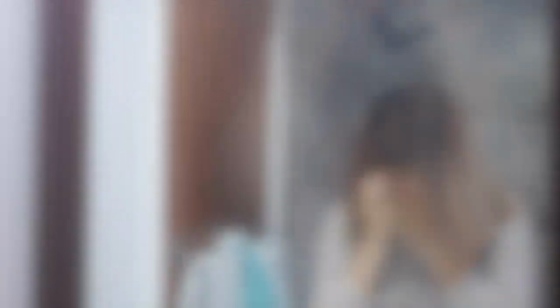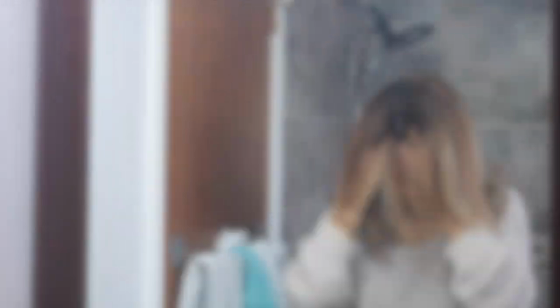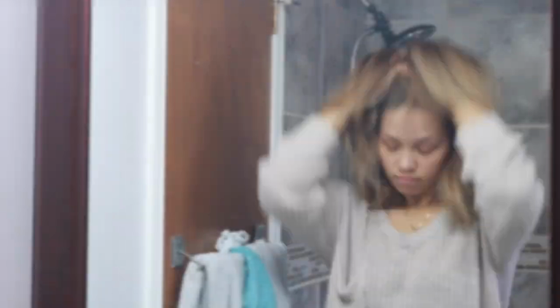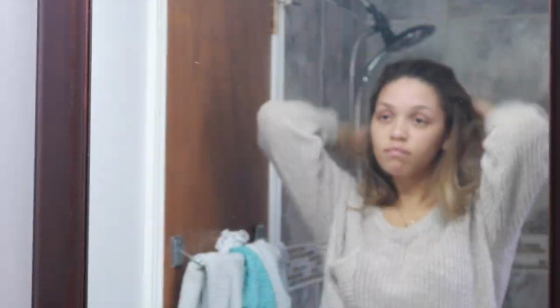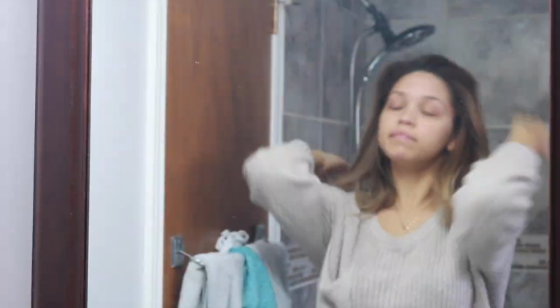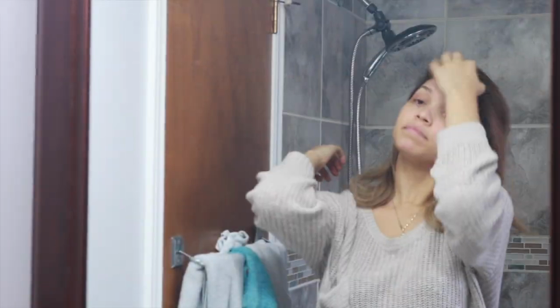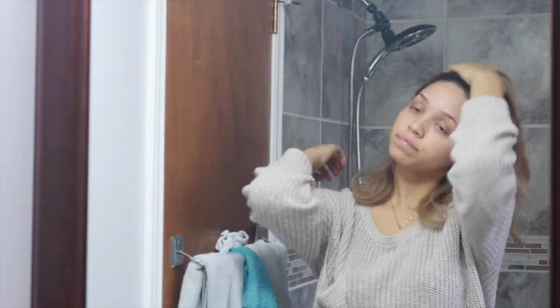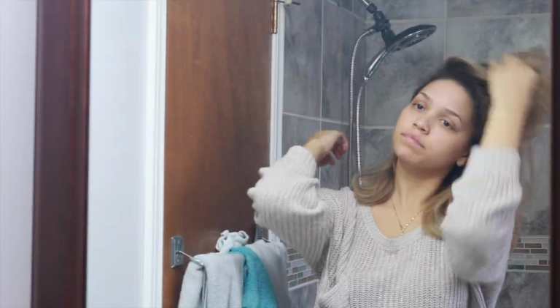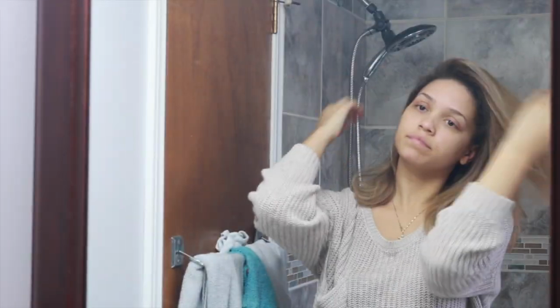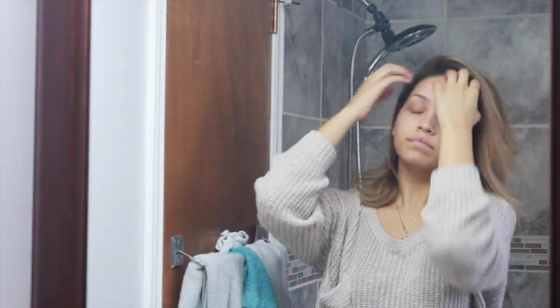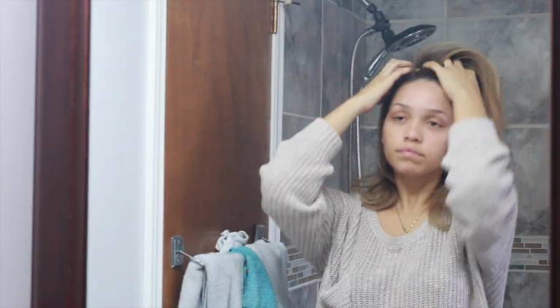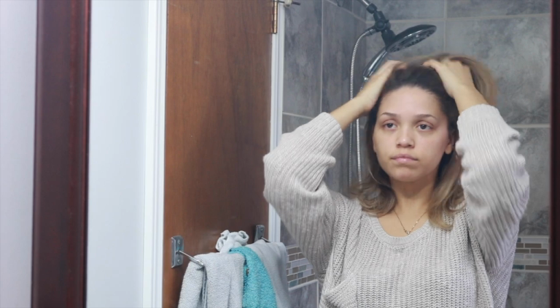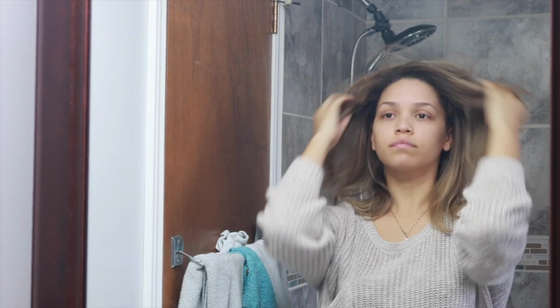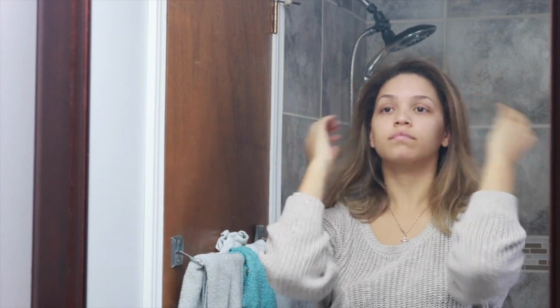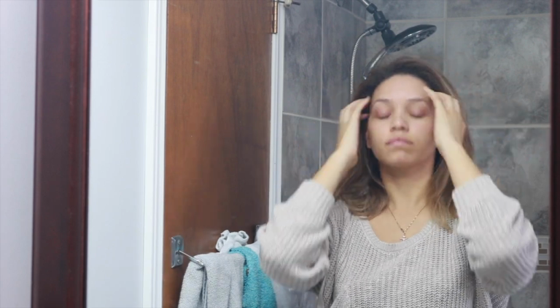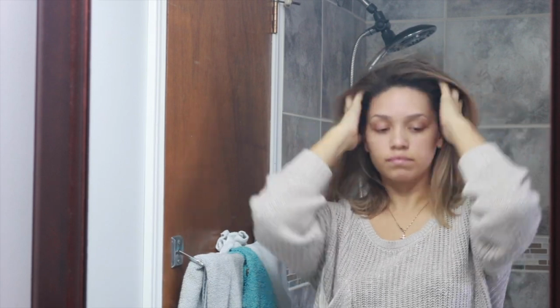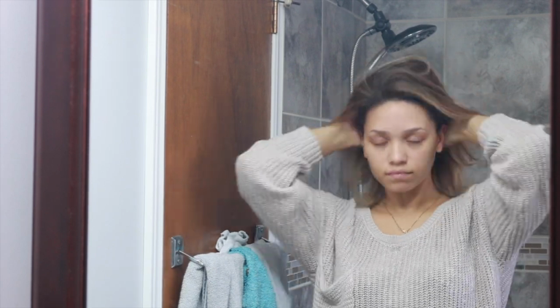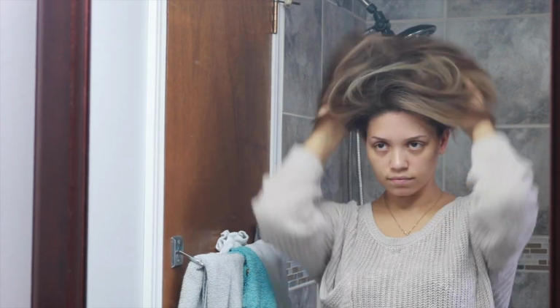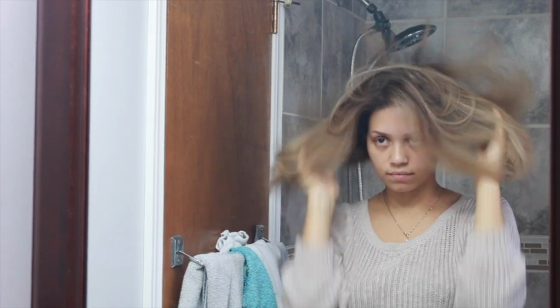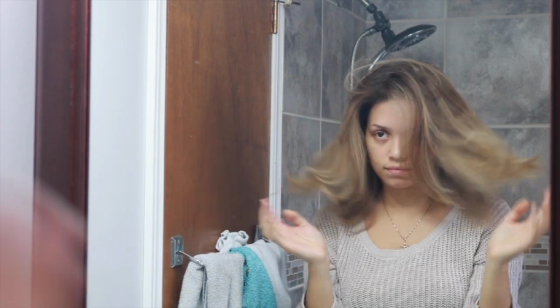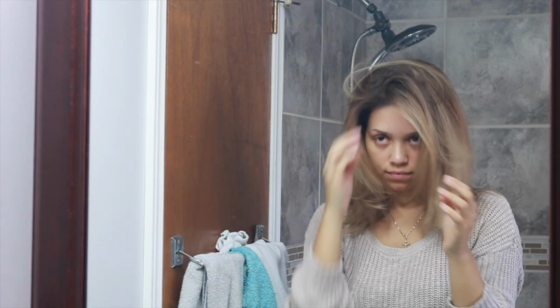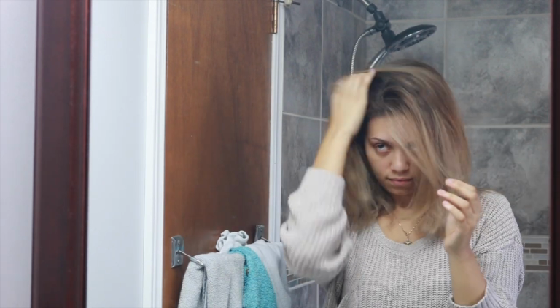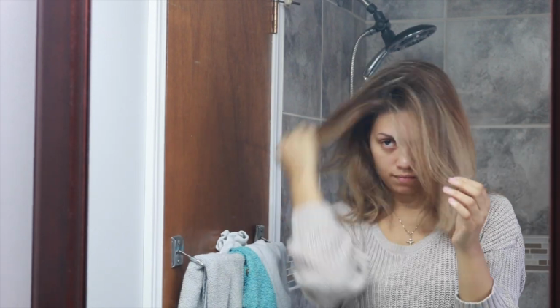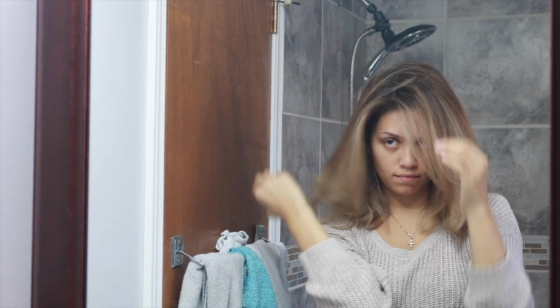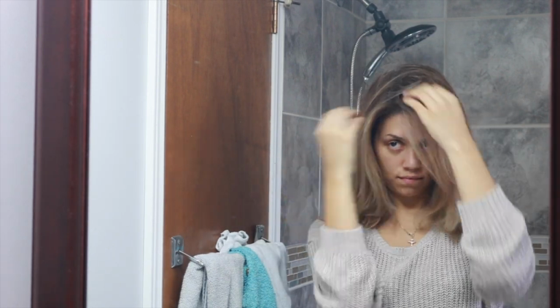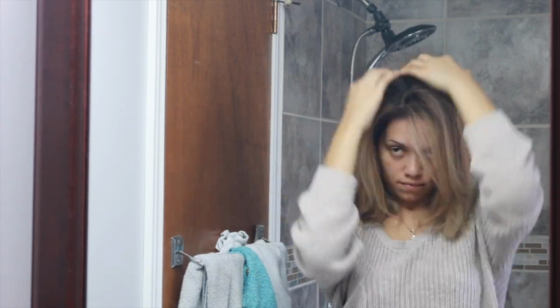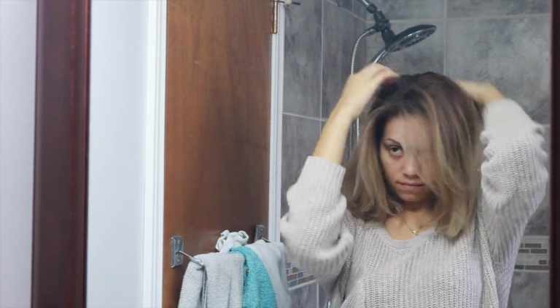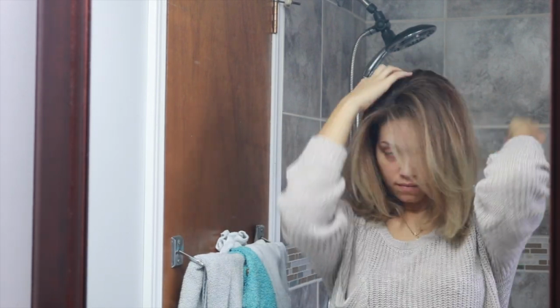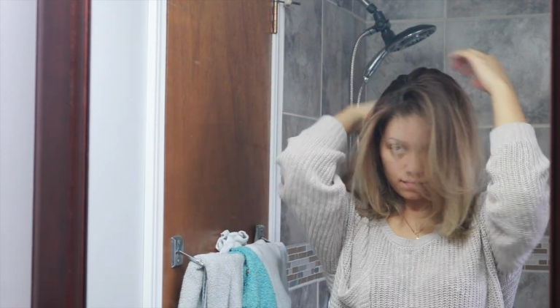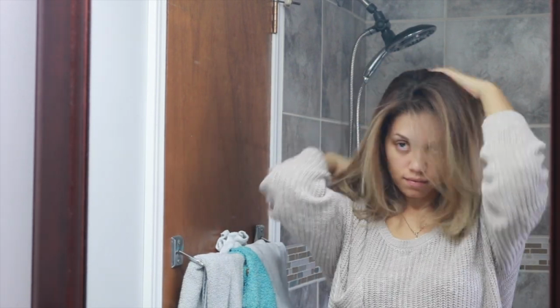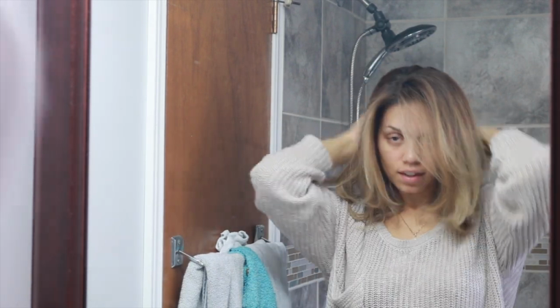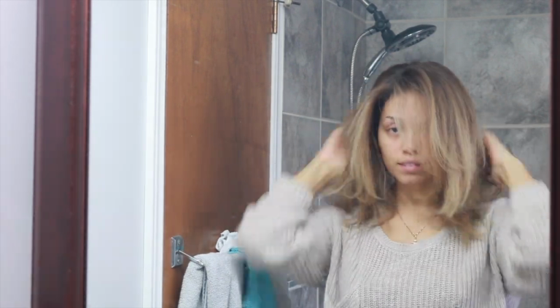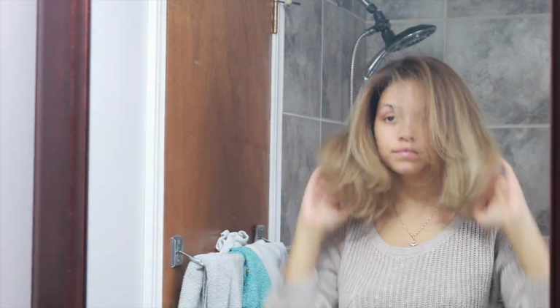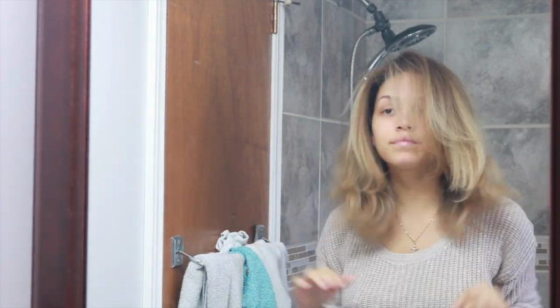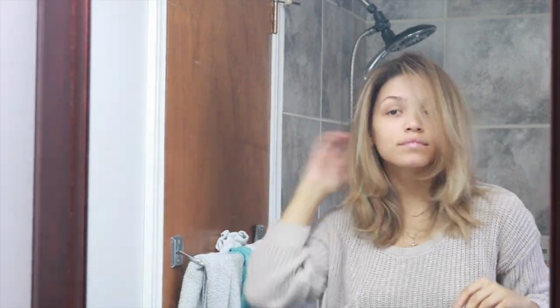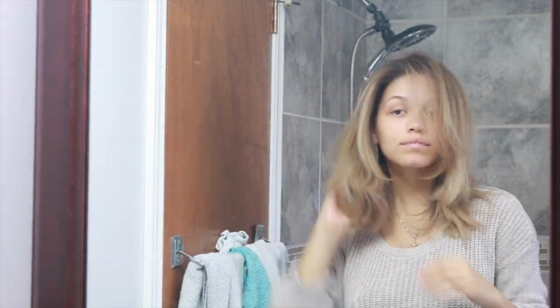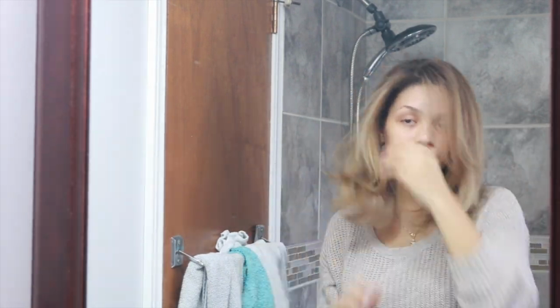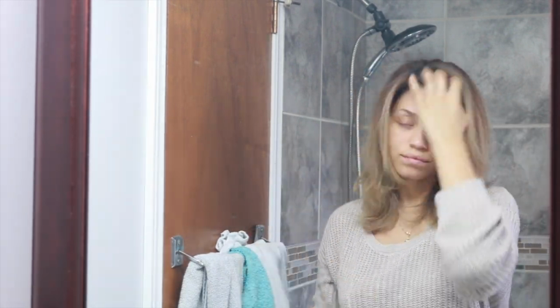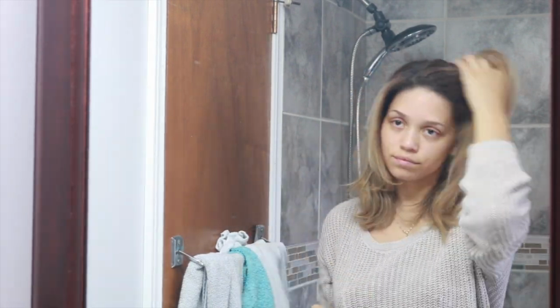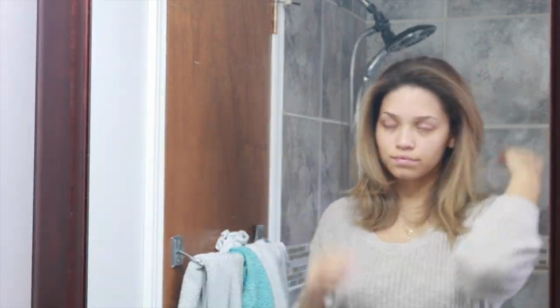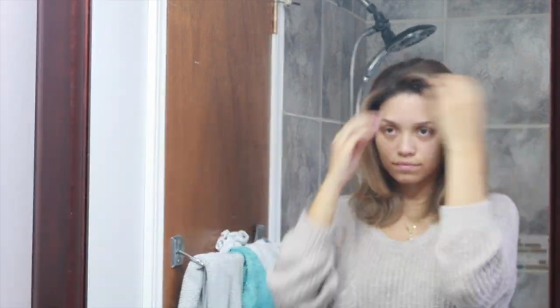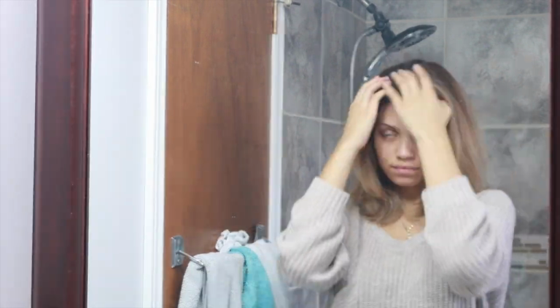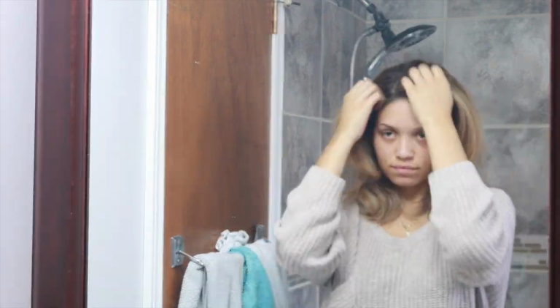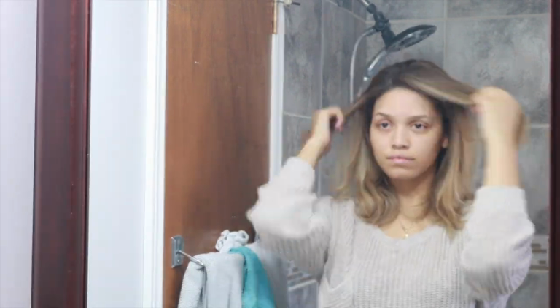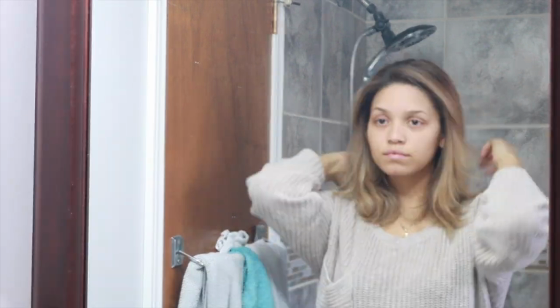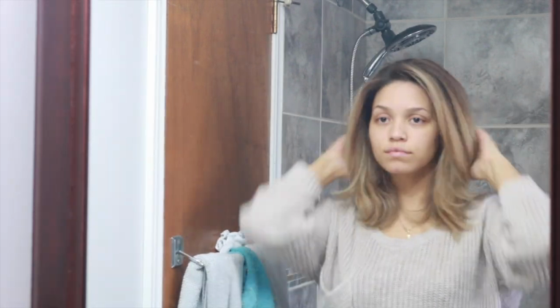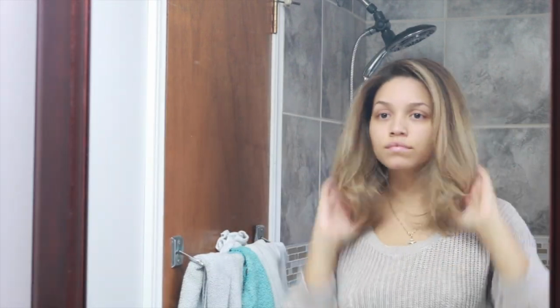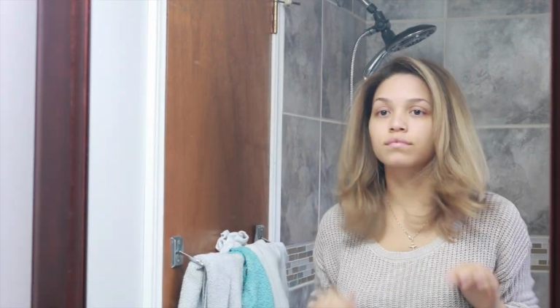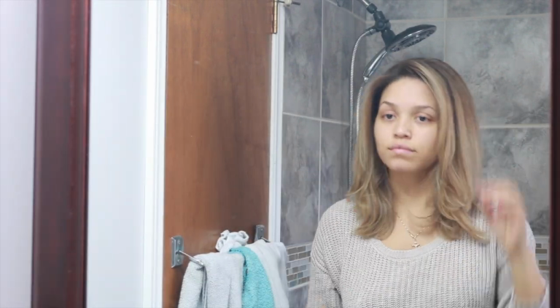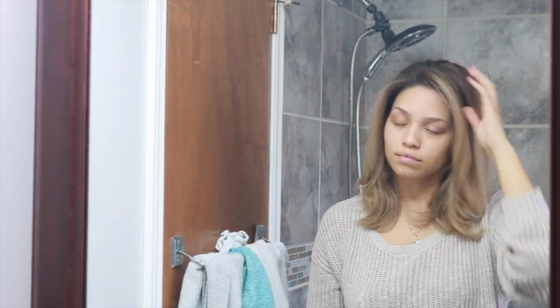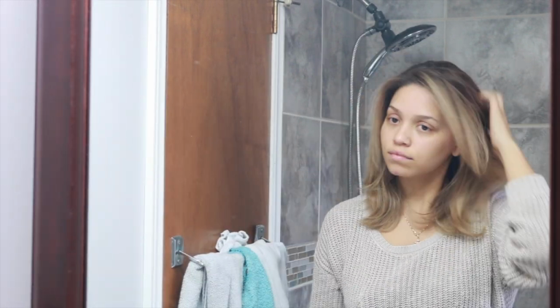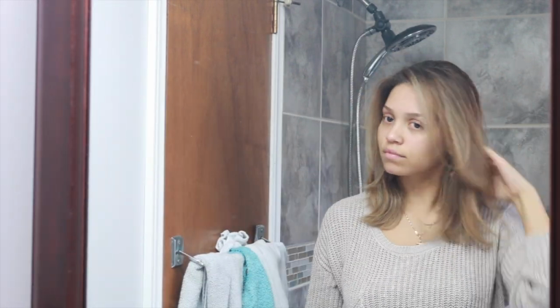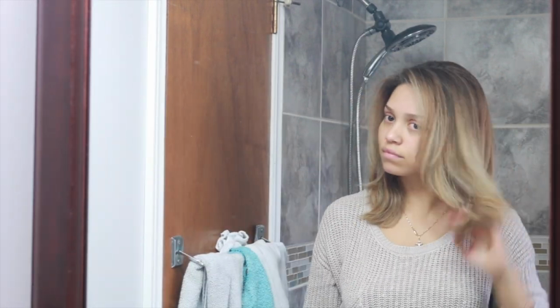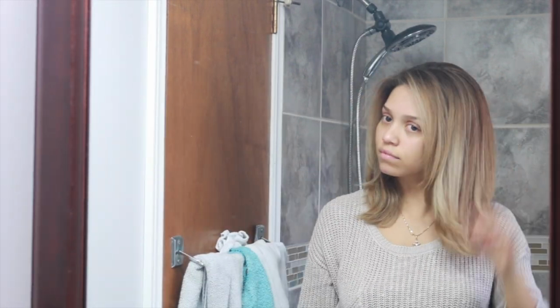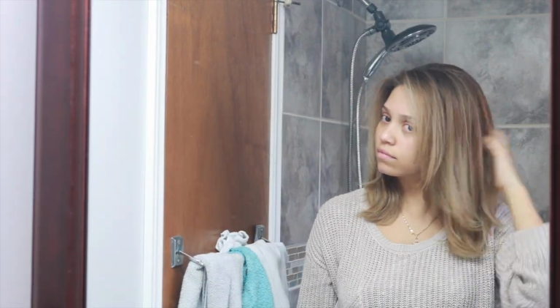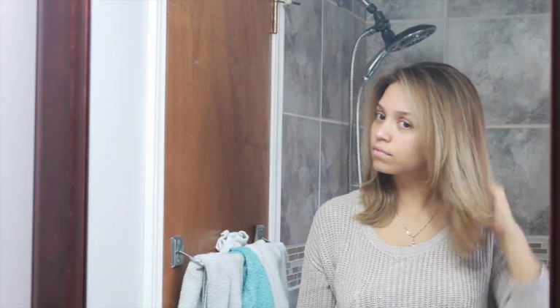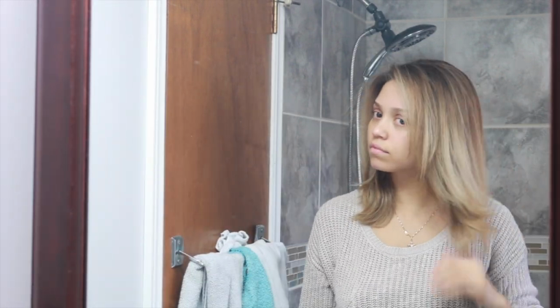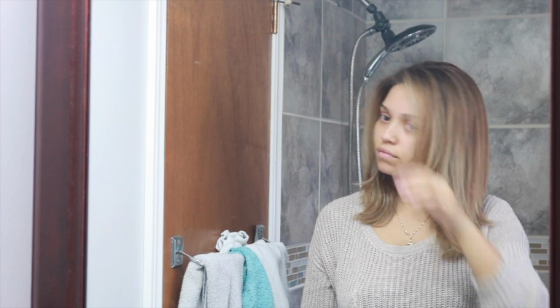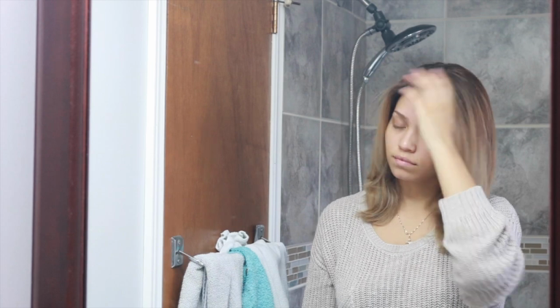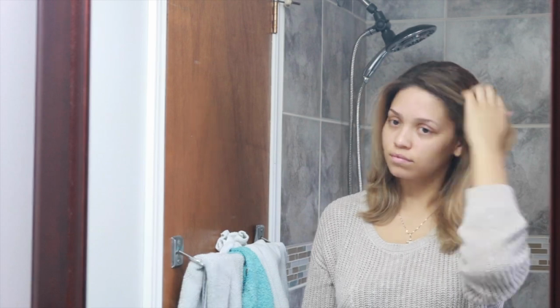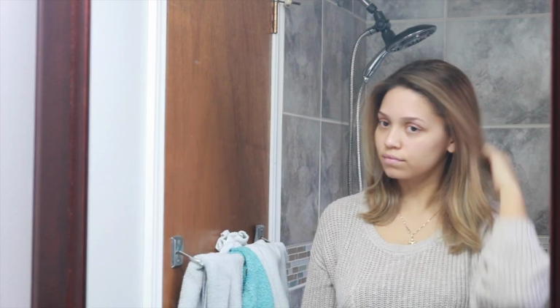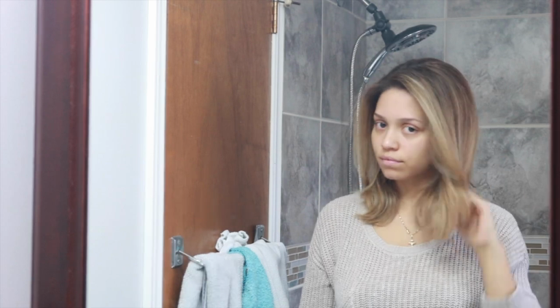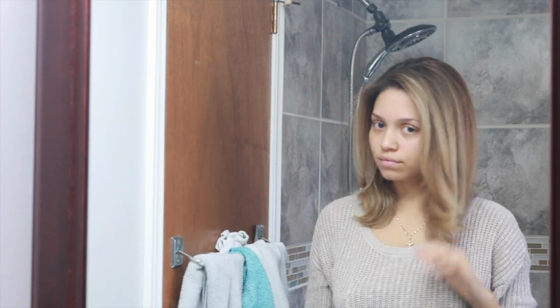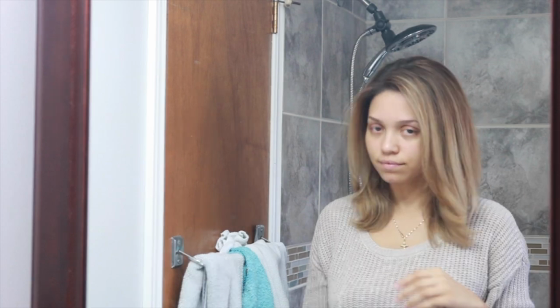Once everything is done, I usually let my hair down and flip it around every once in a while because I just love the feeling of a fresh blowout.